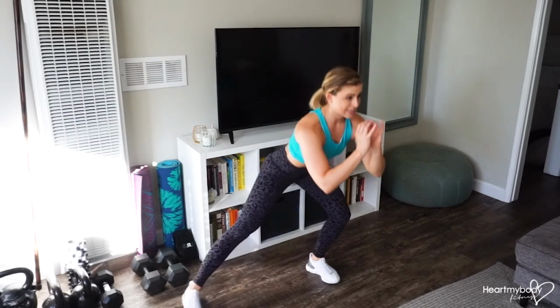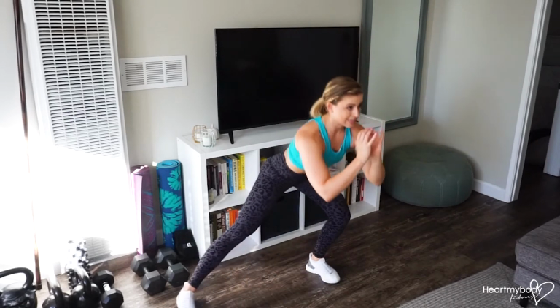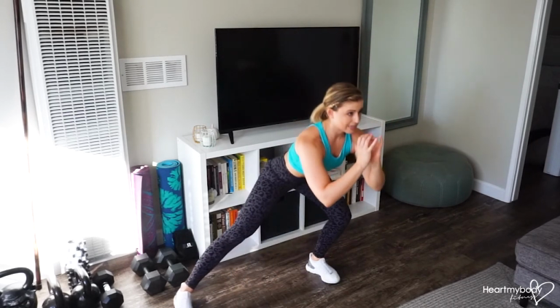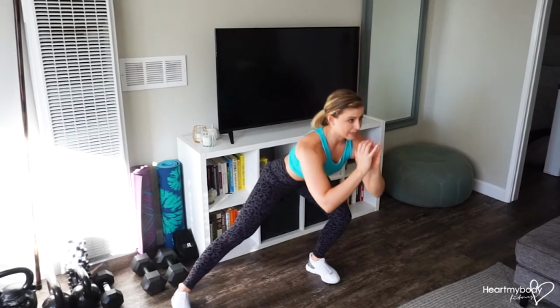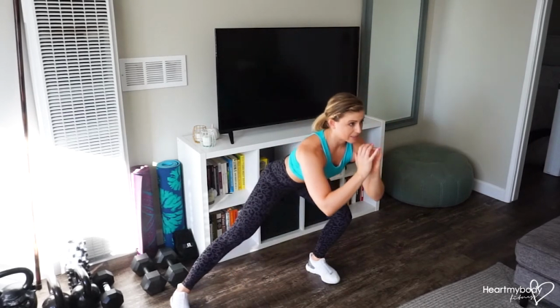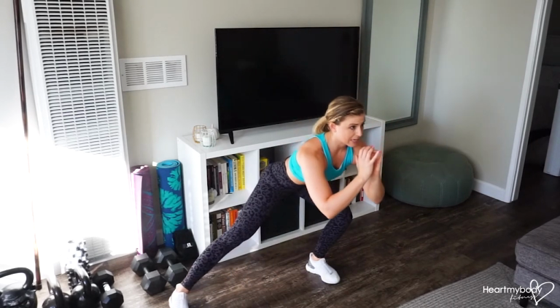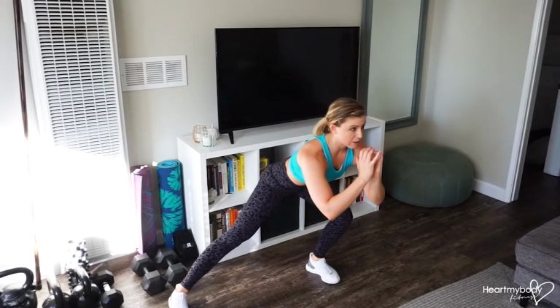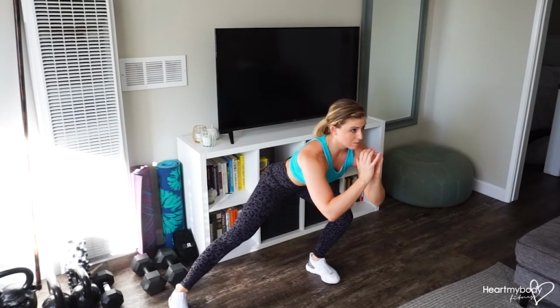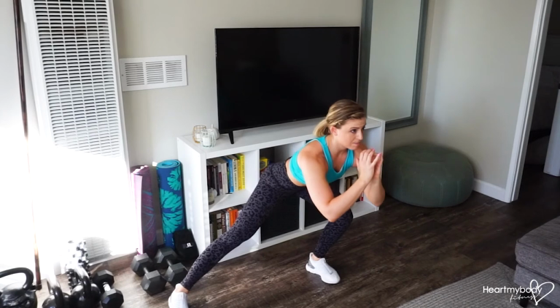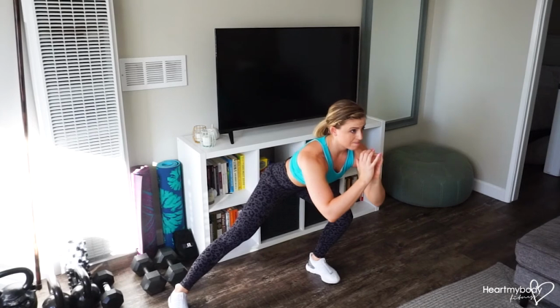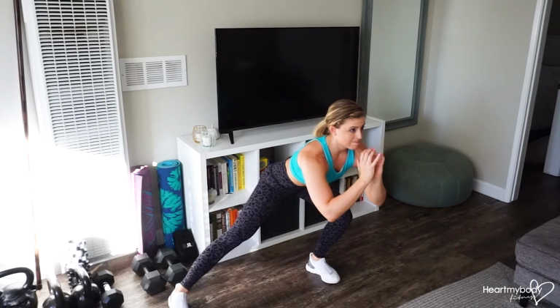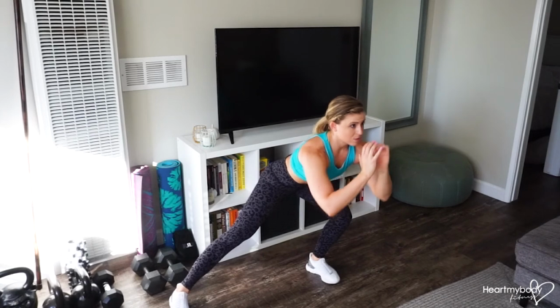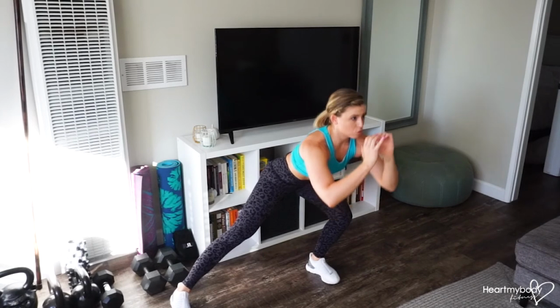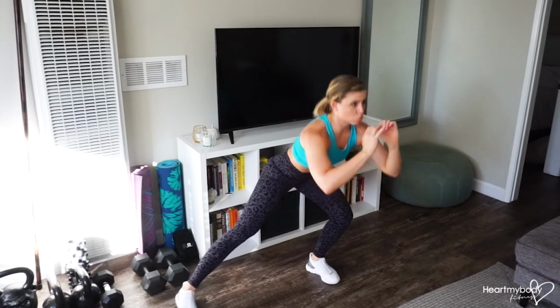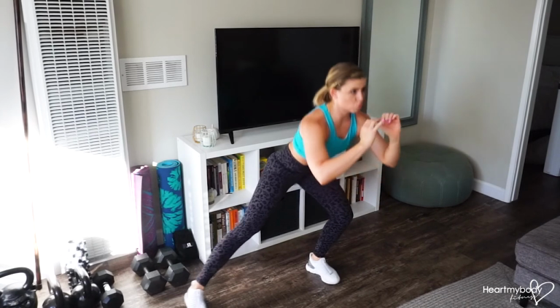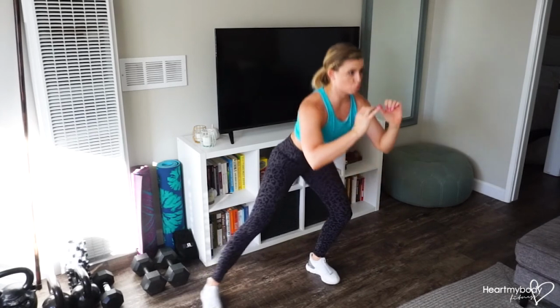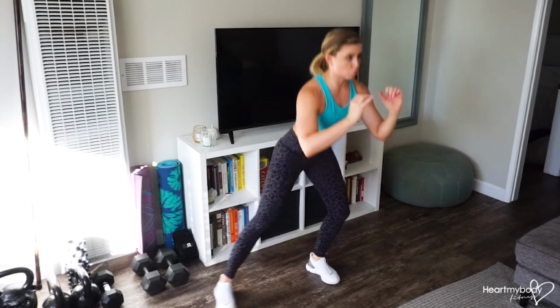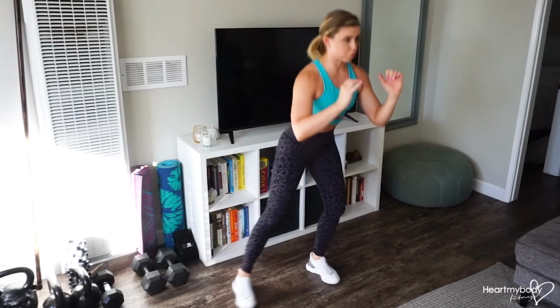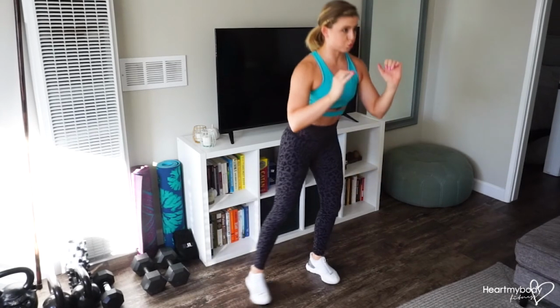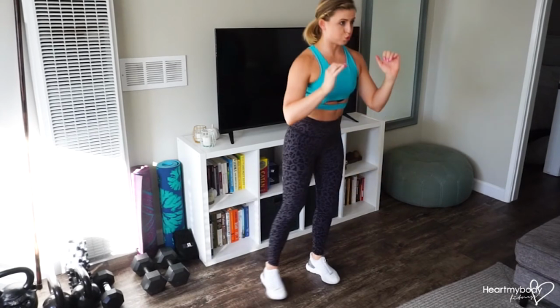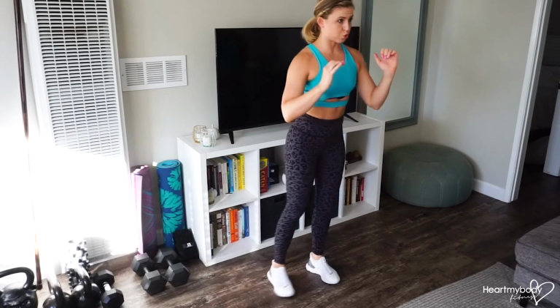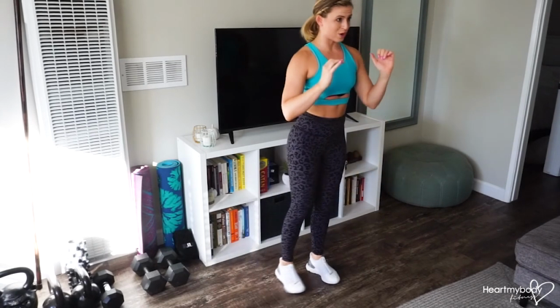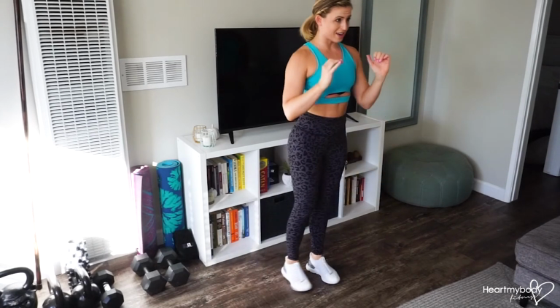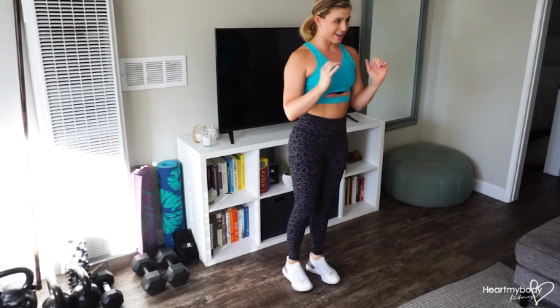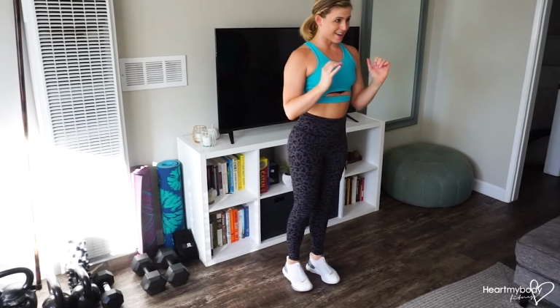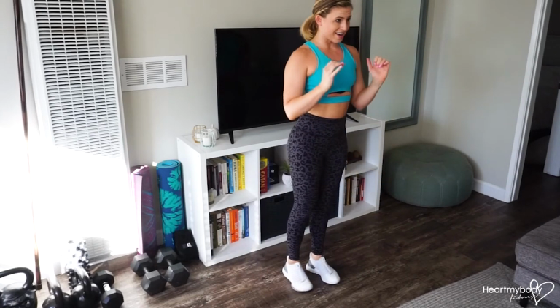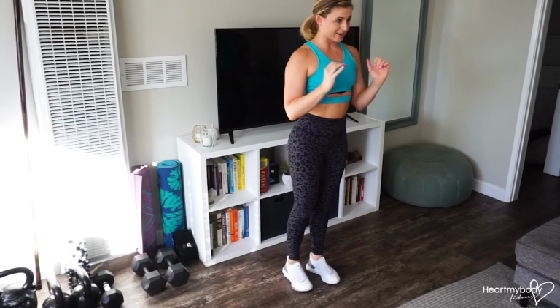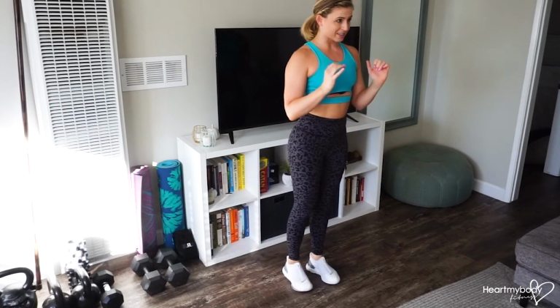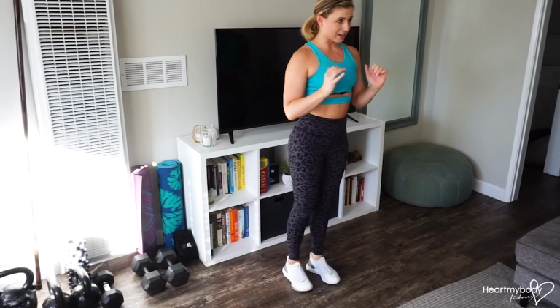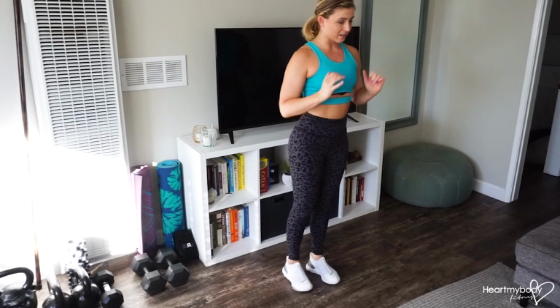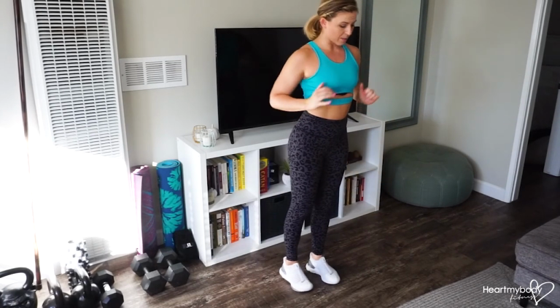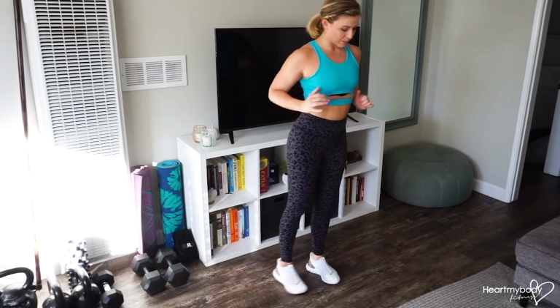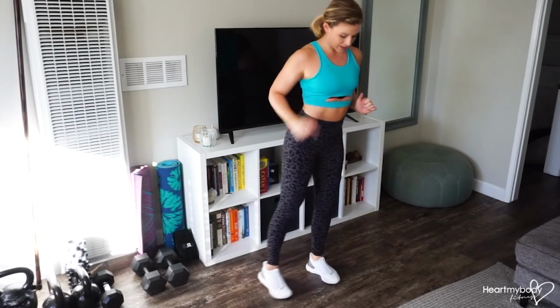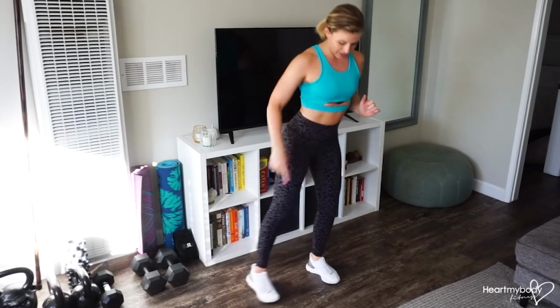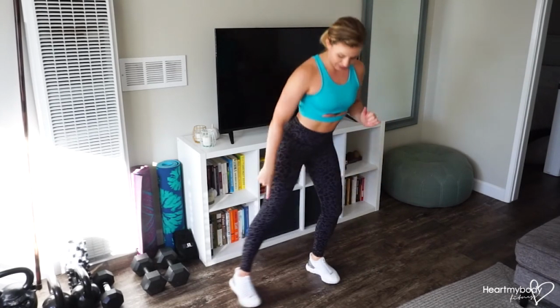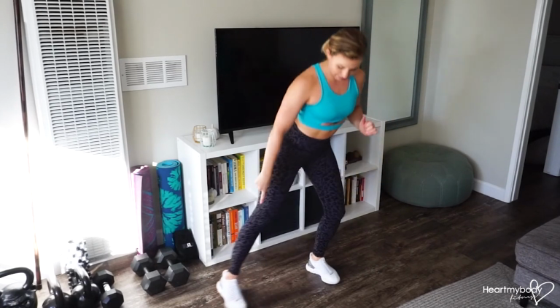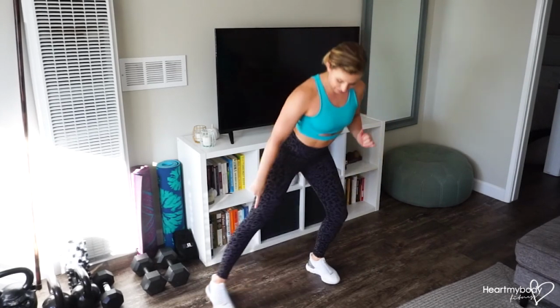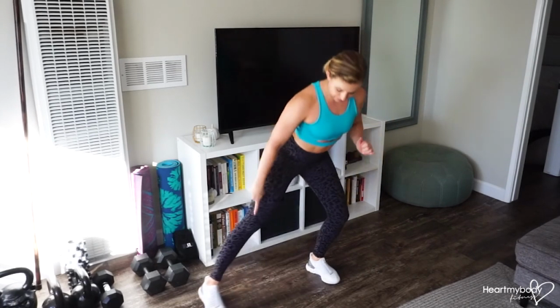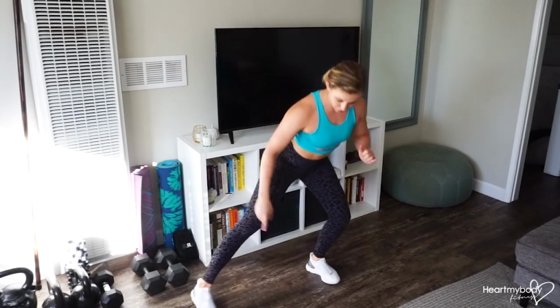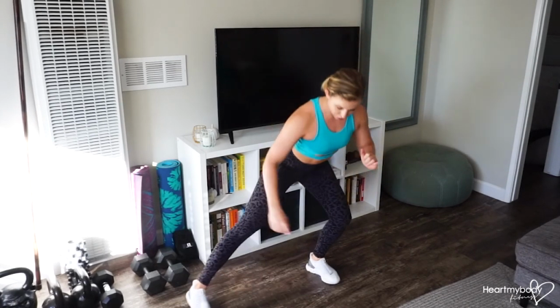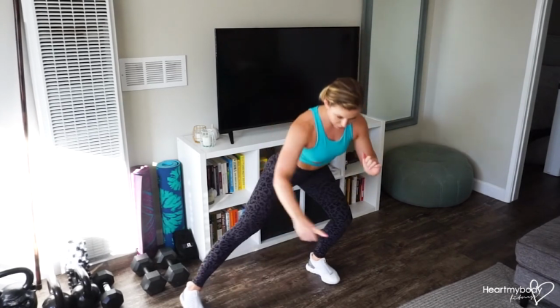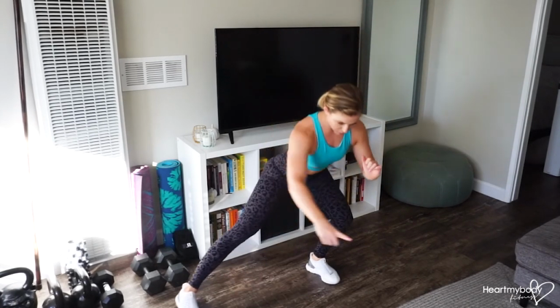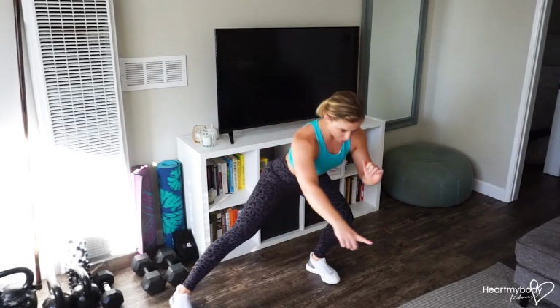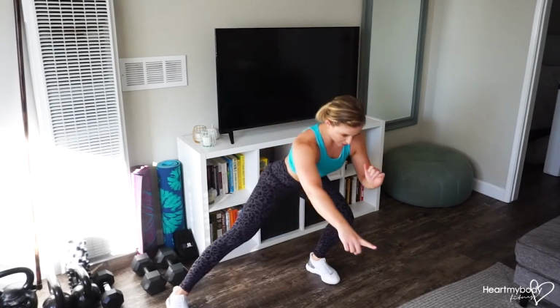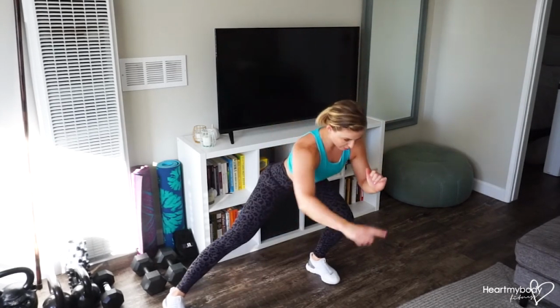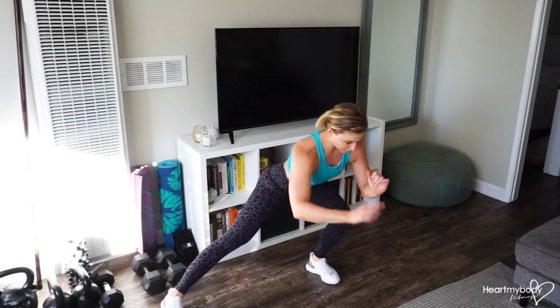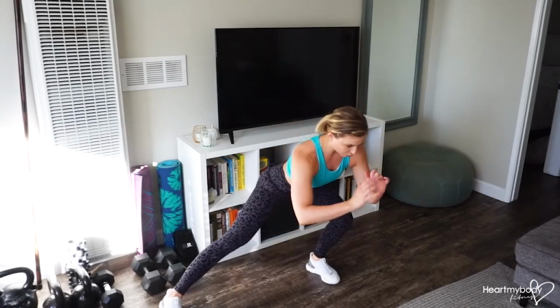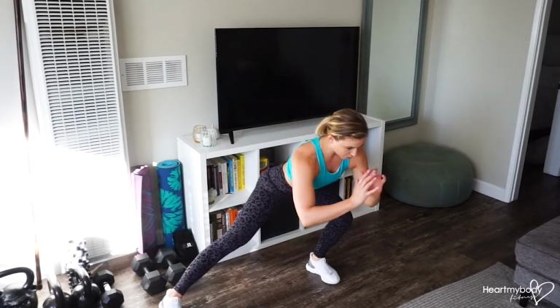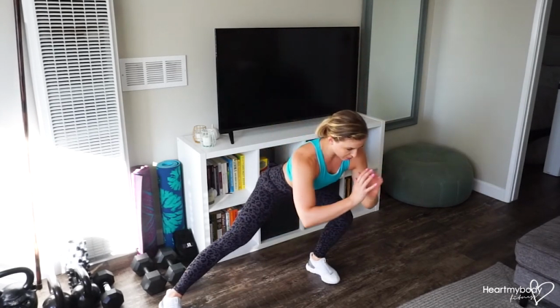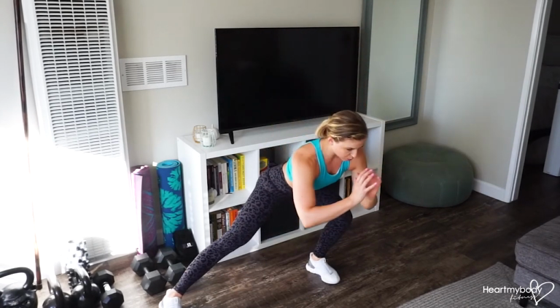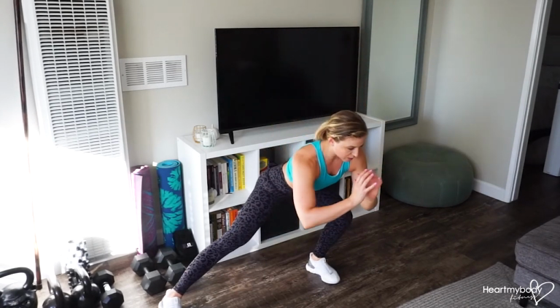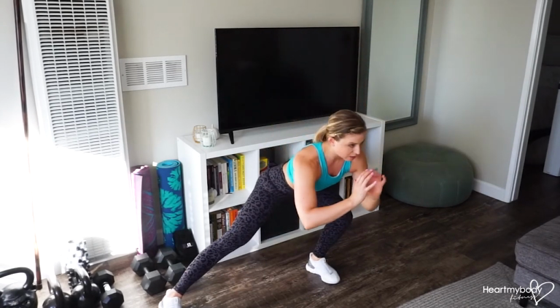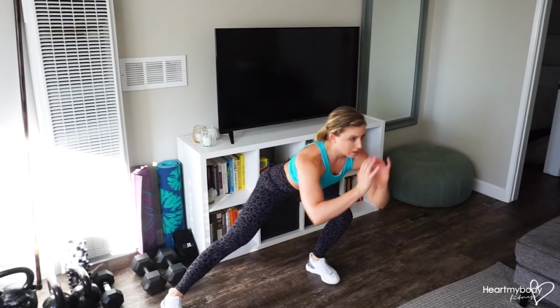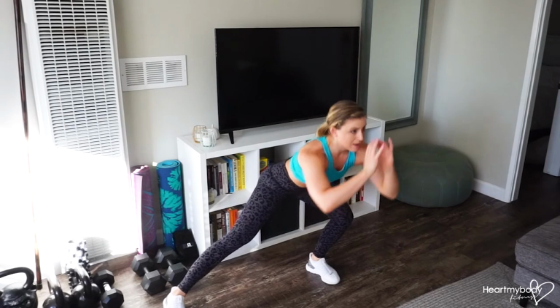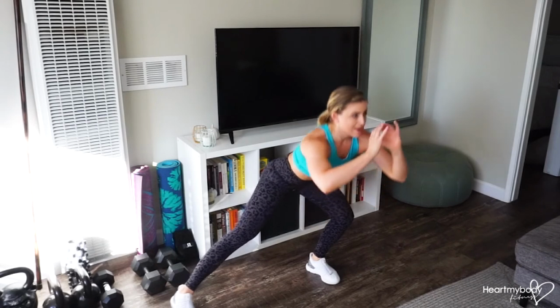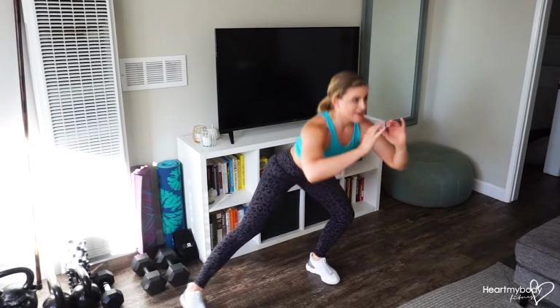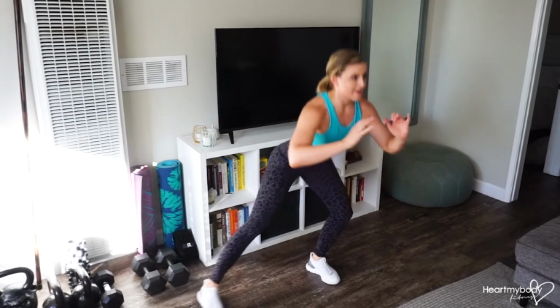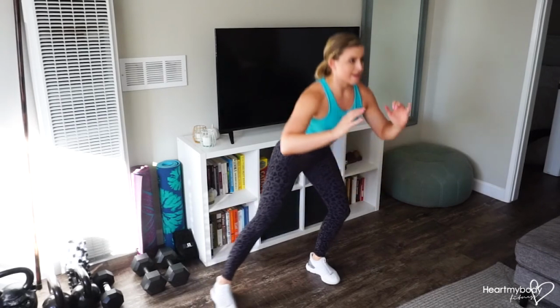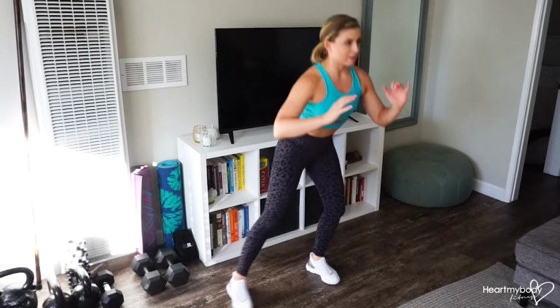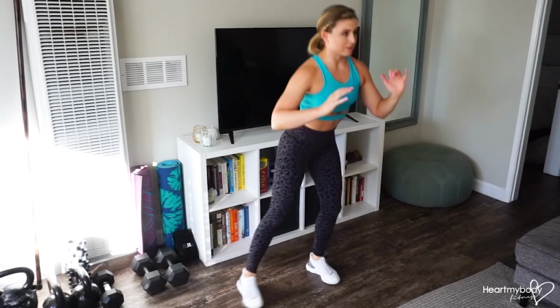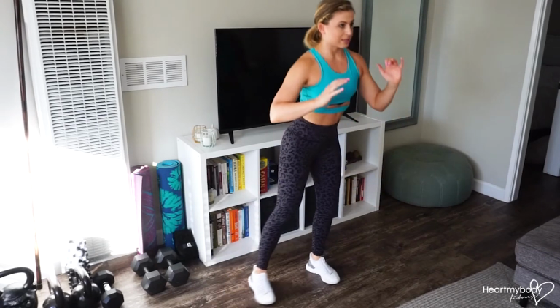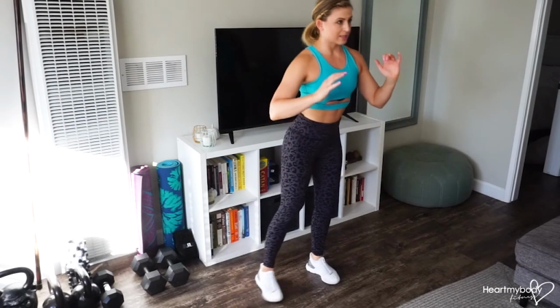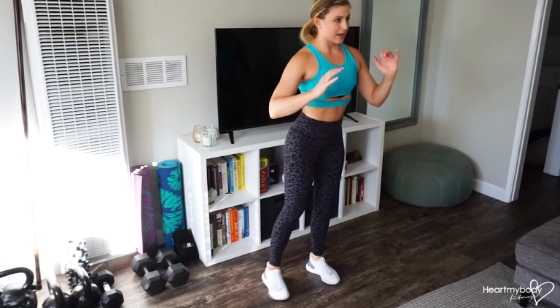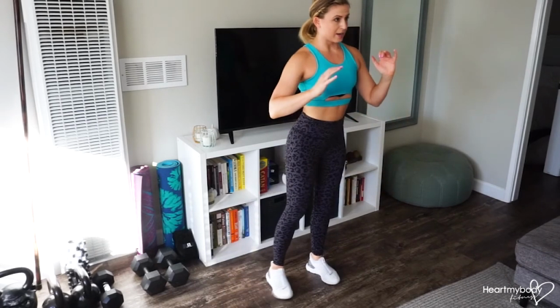Inhale down. Exhale up. Keep these toes pointing forward as well, not out to the side.